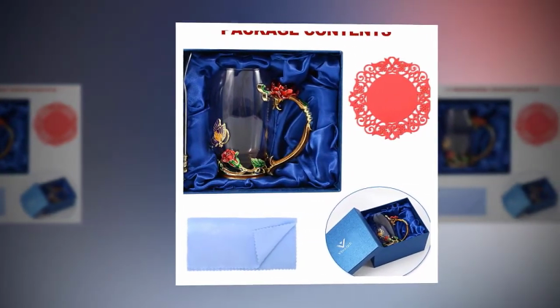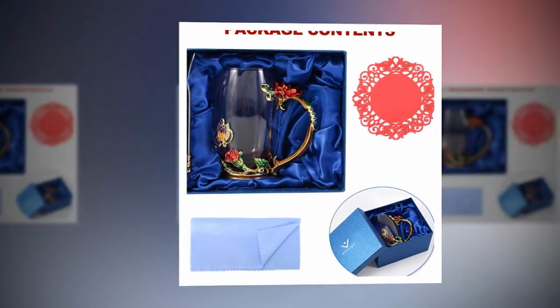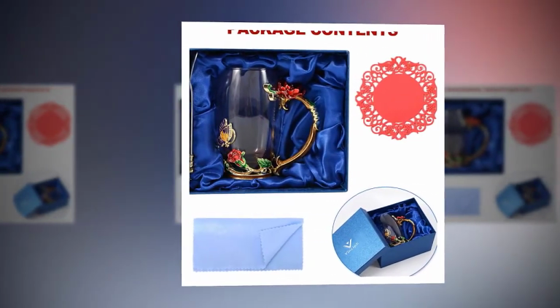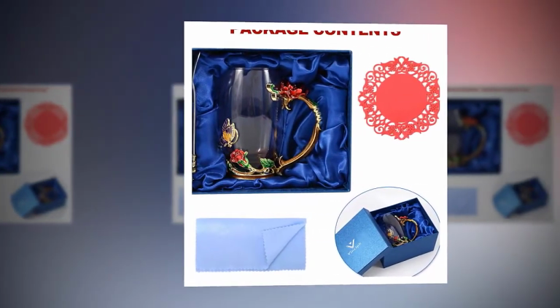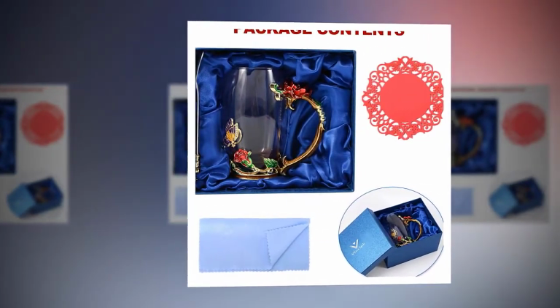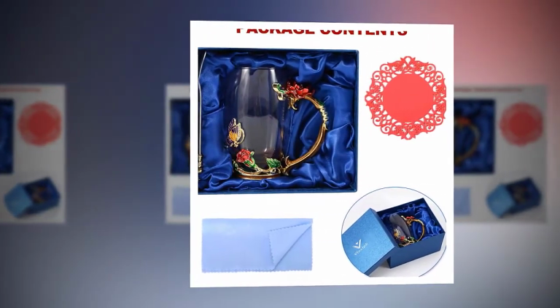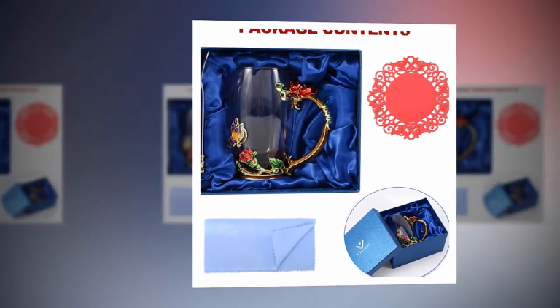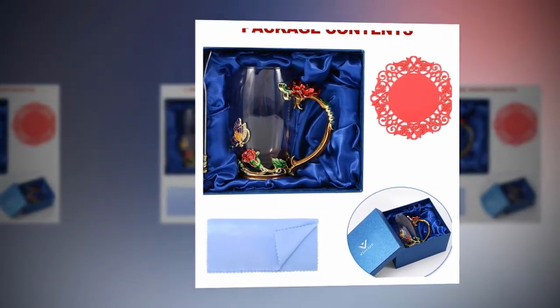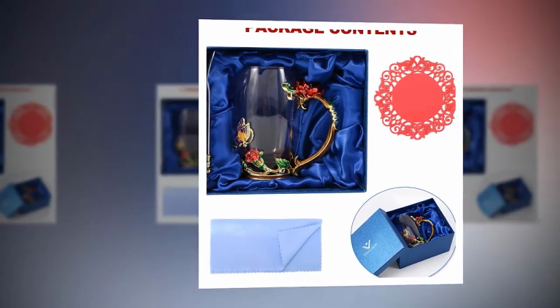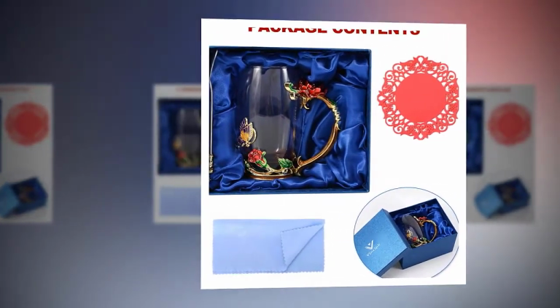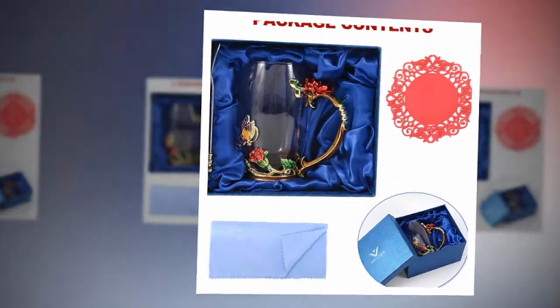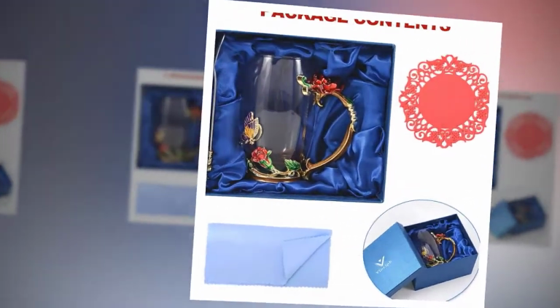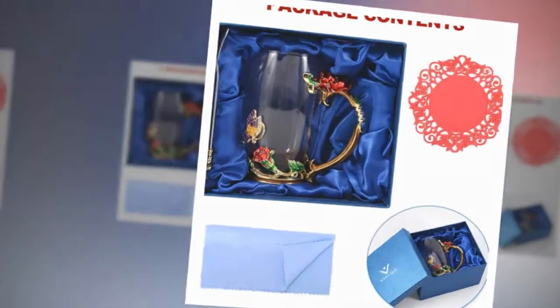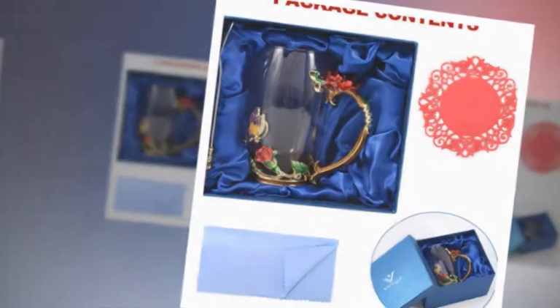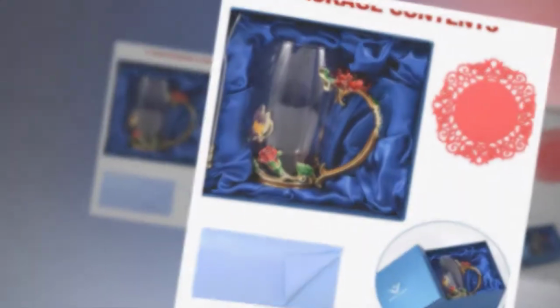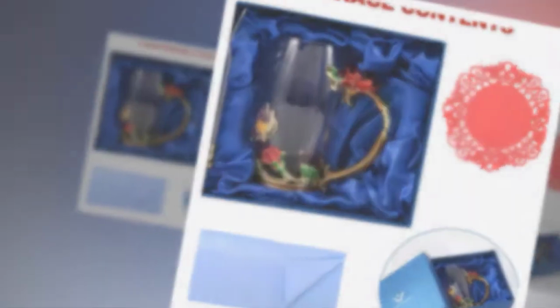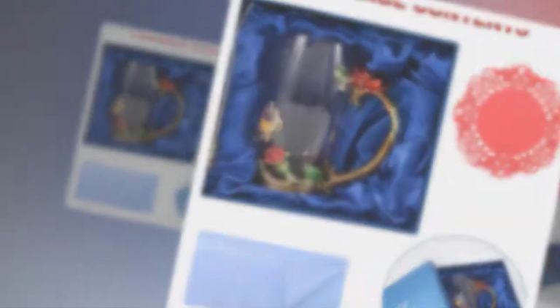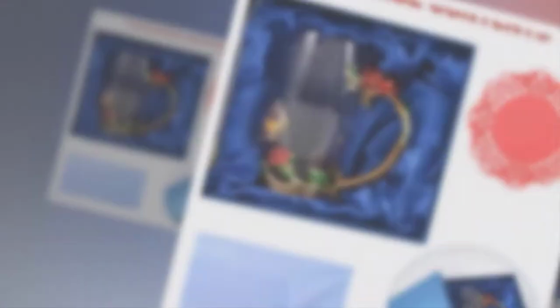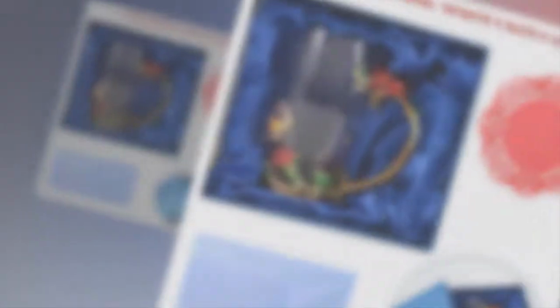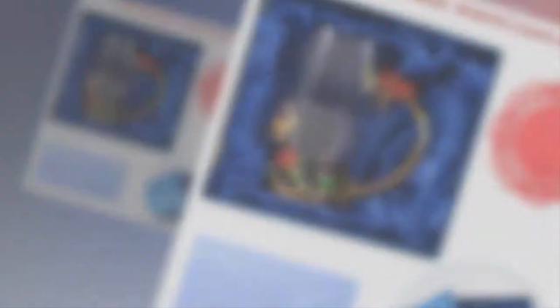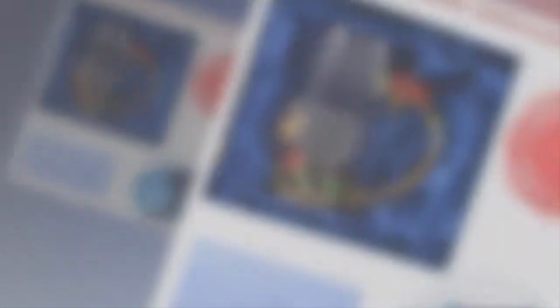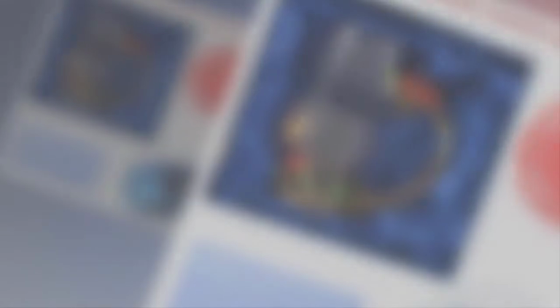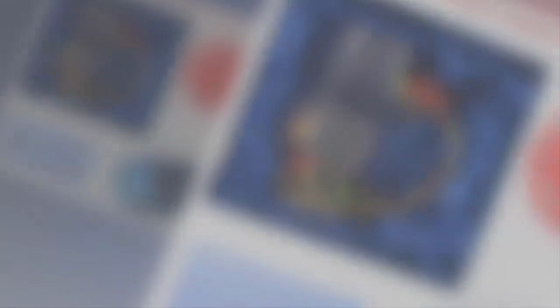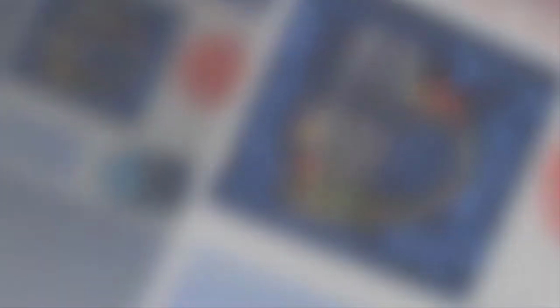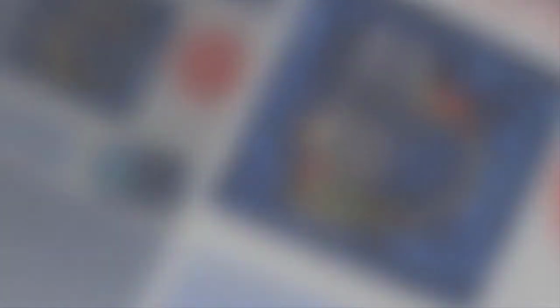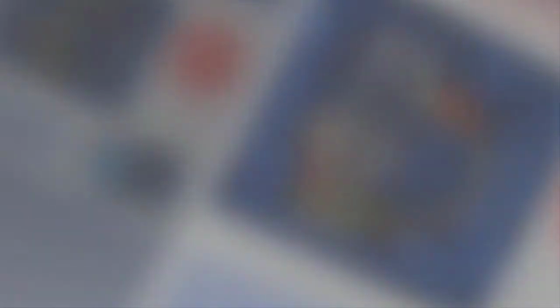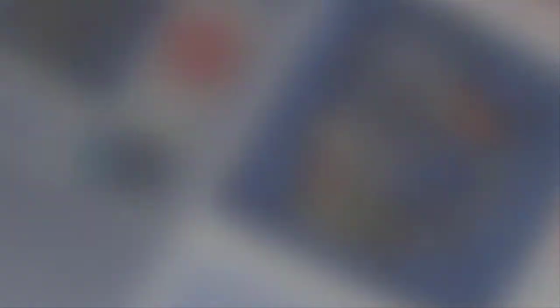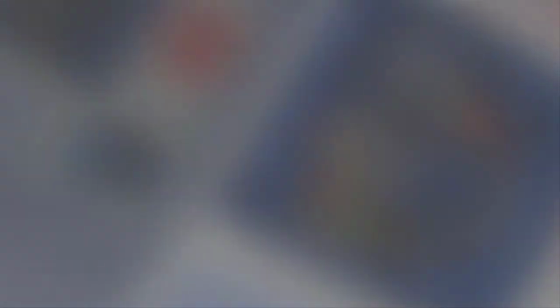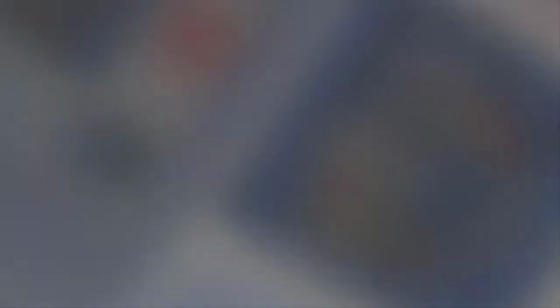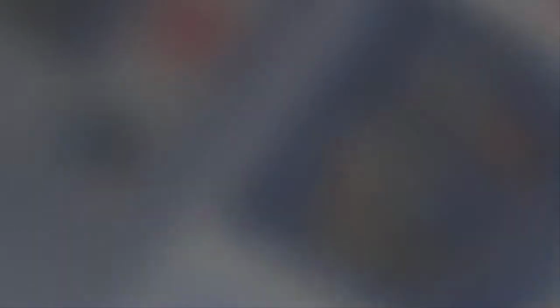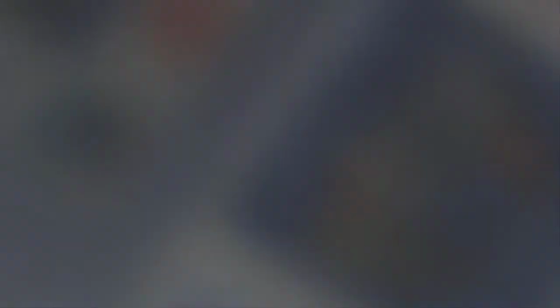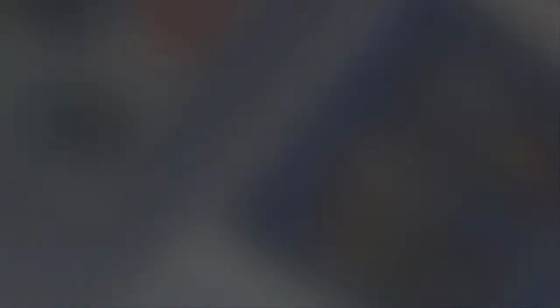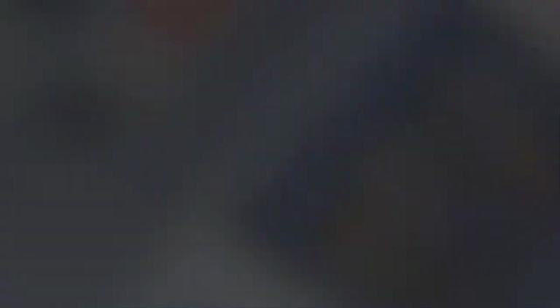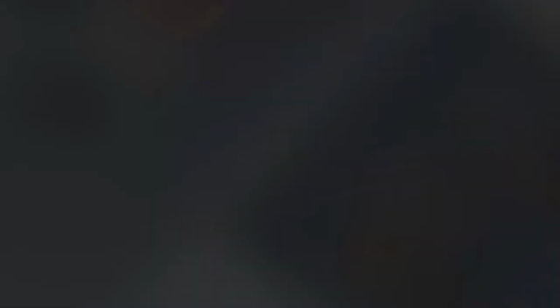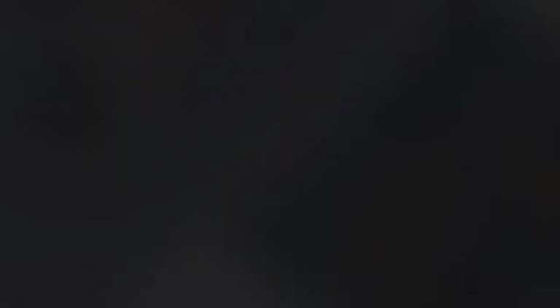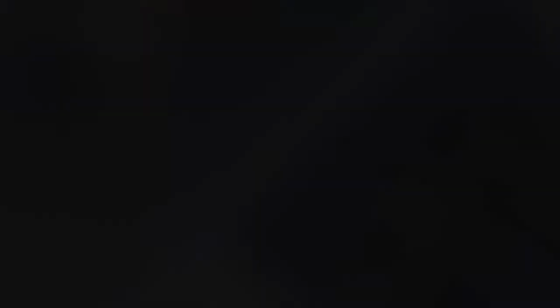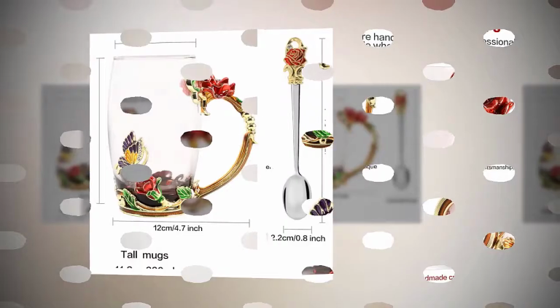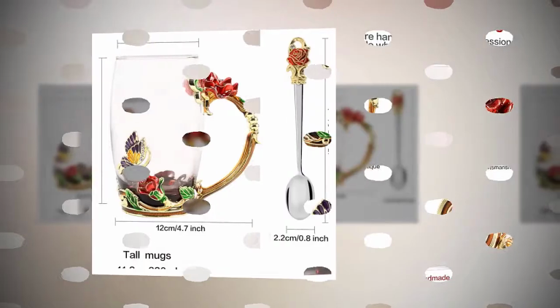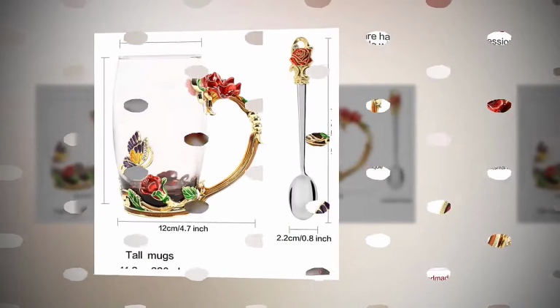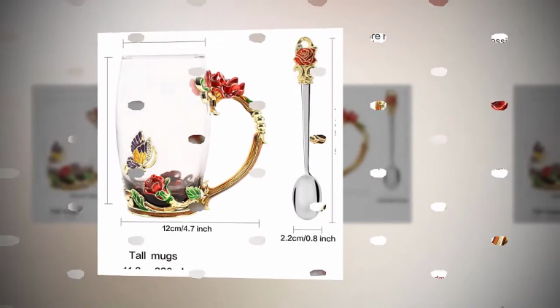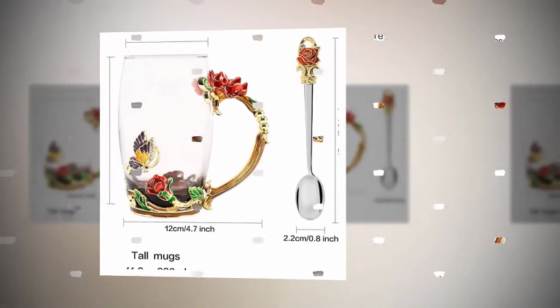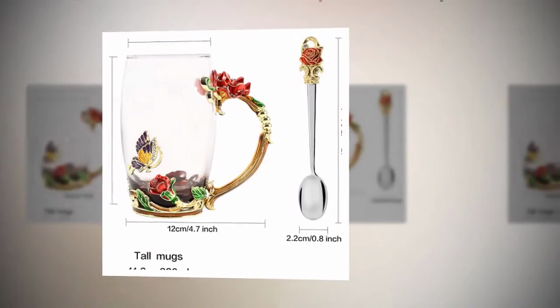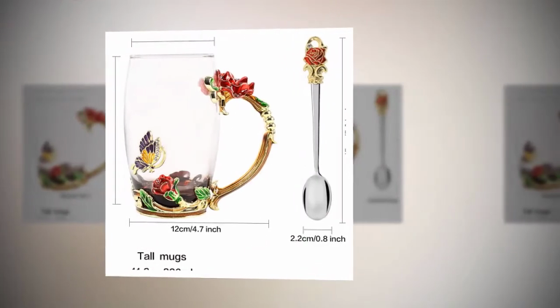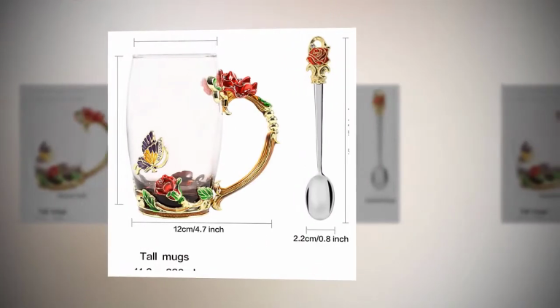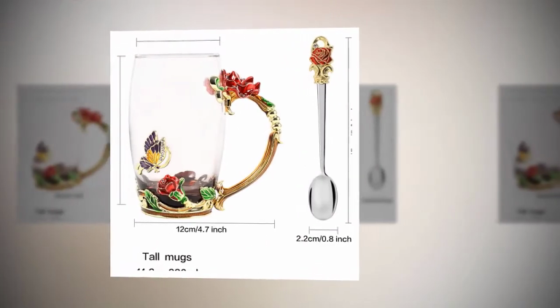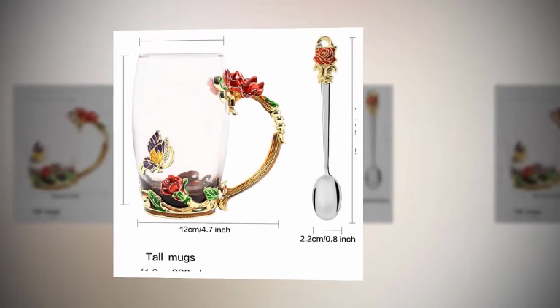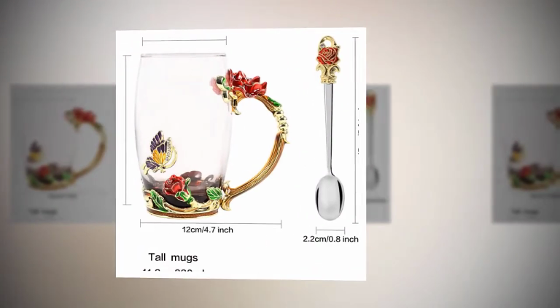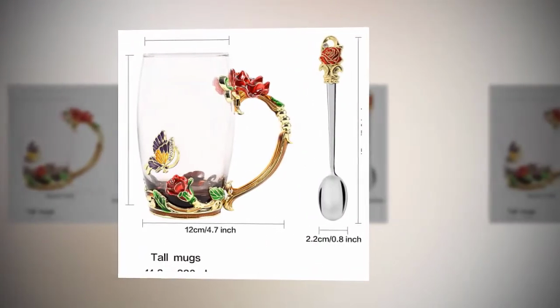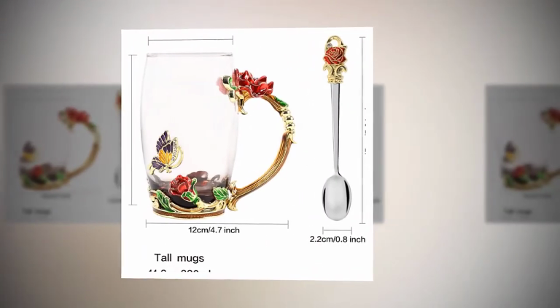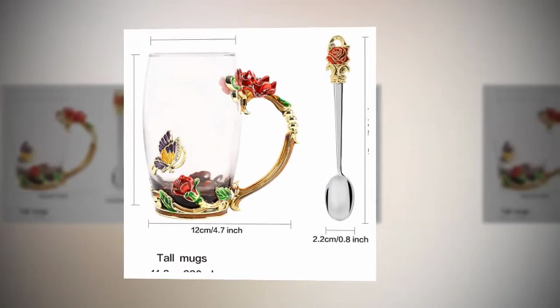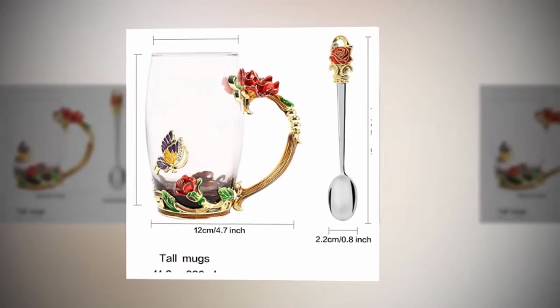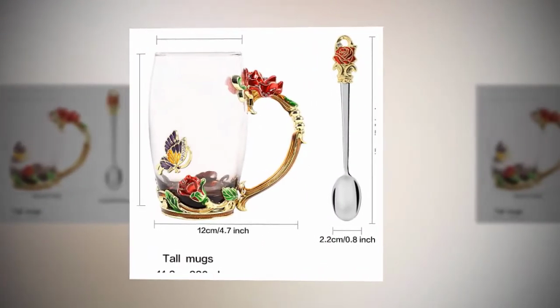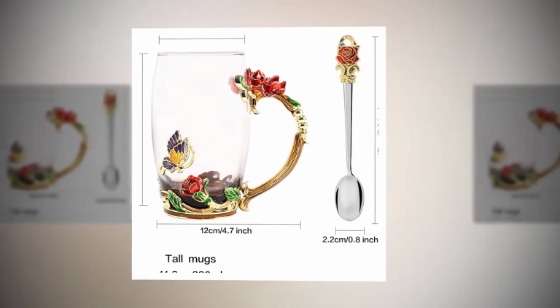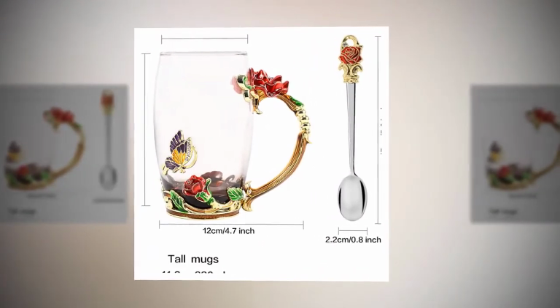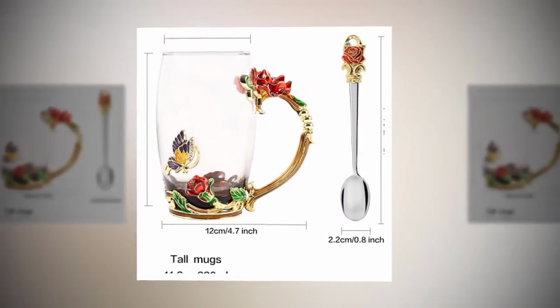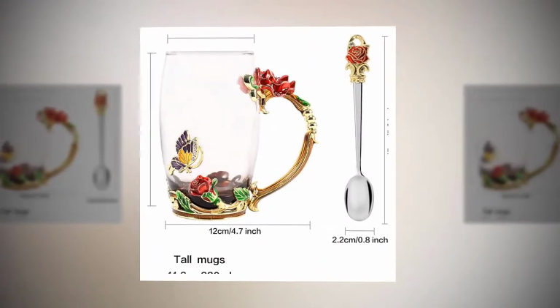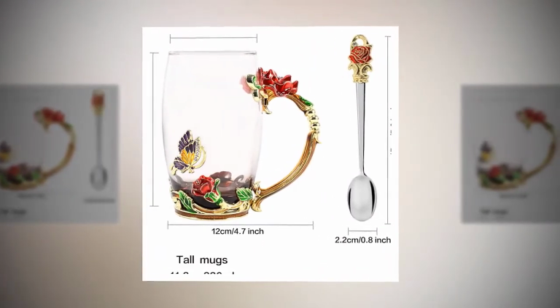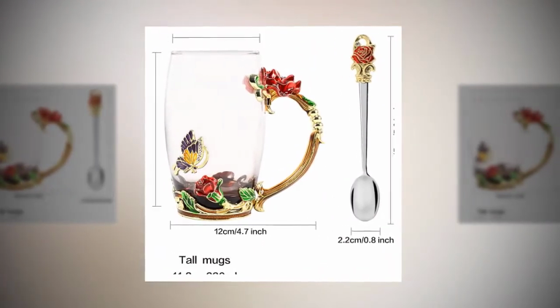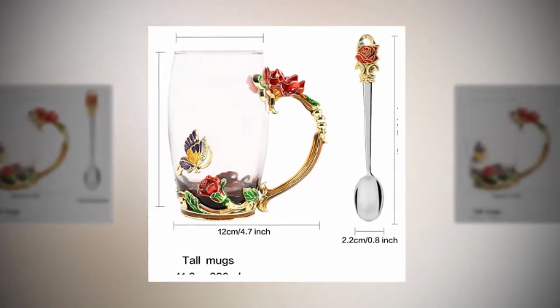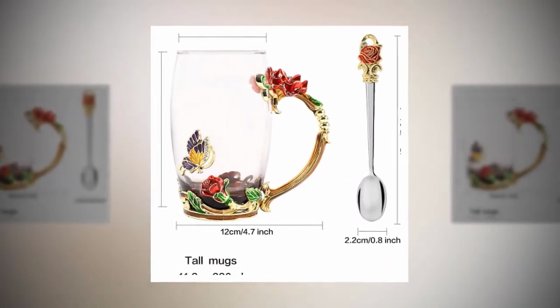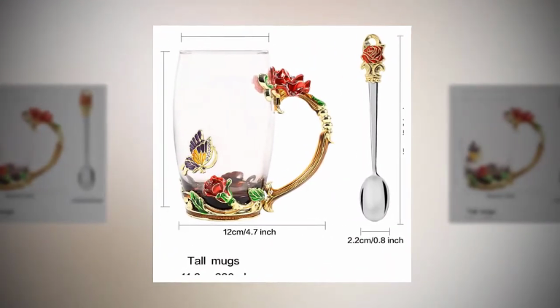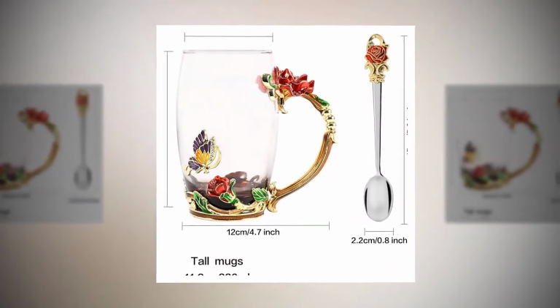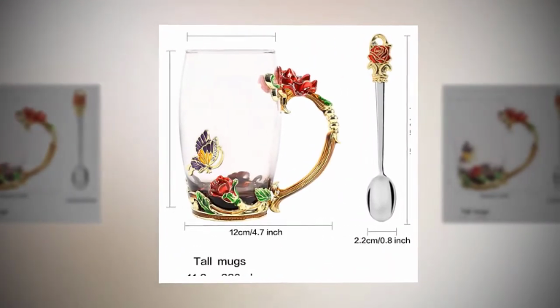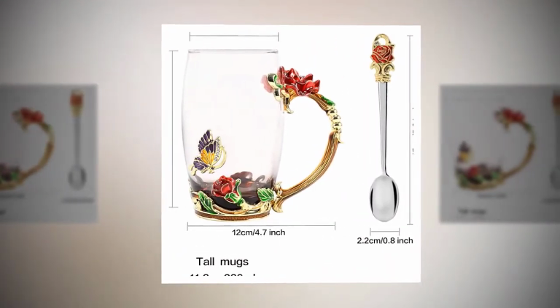This cup can be used for warm or hot tea, coffee, milk, juice, soda water, and vegetable juice. Easy to clean.